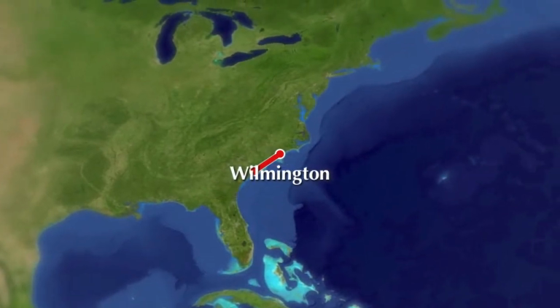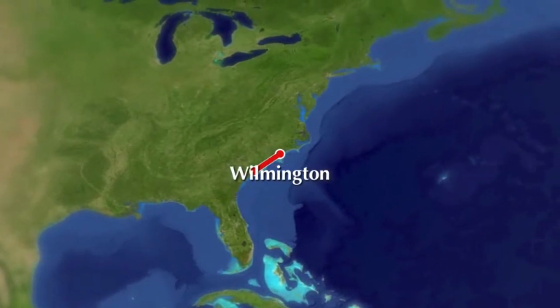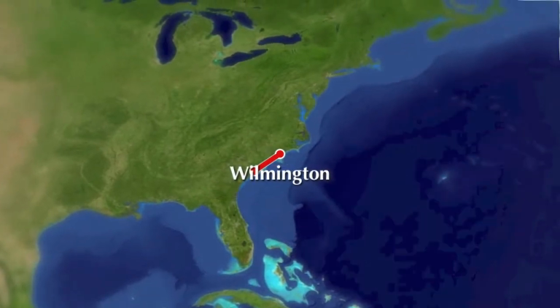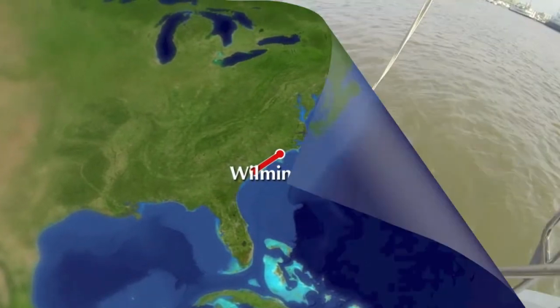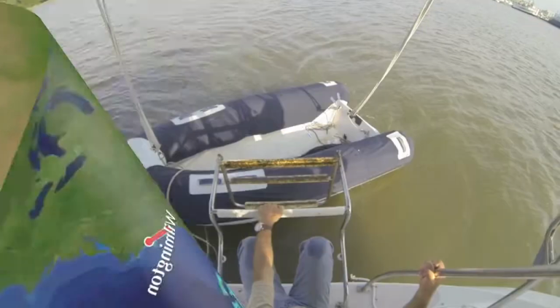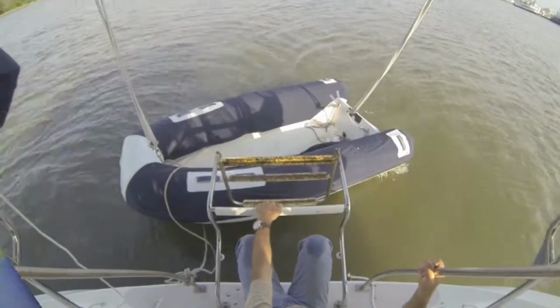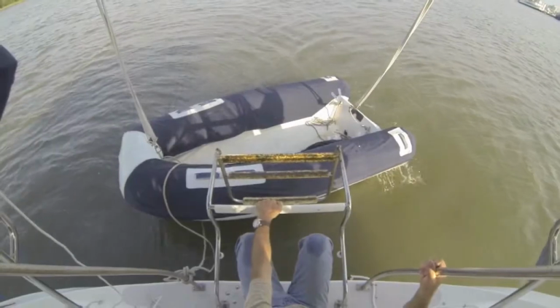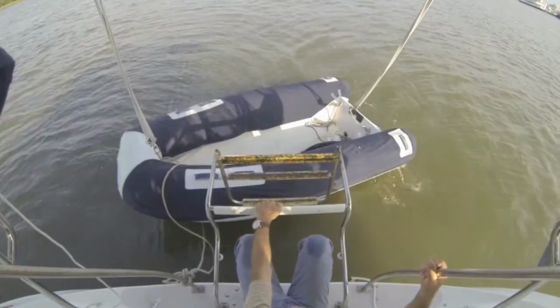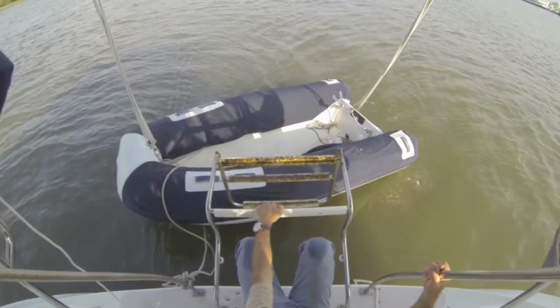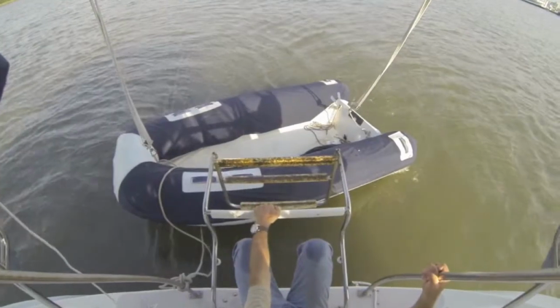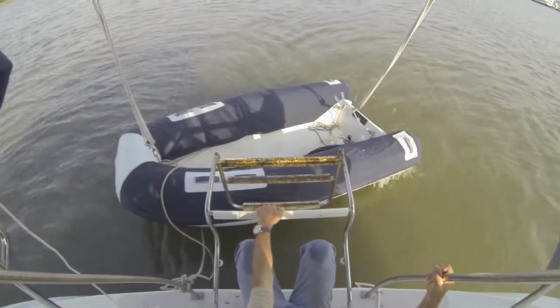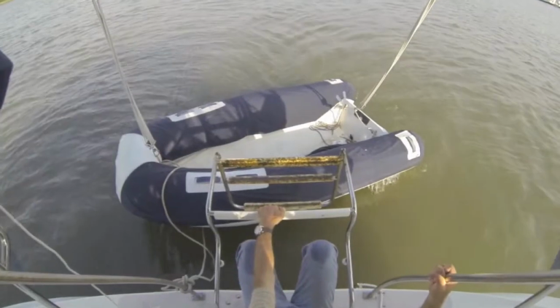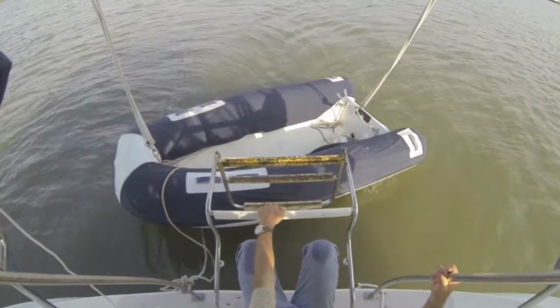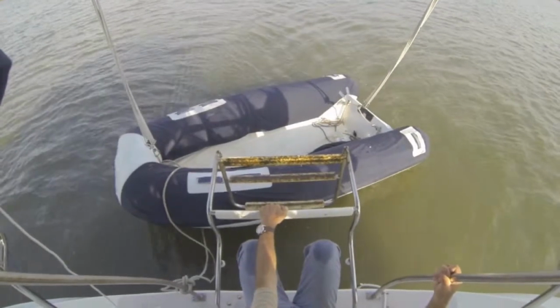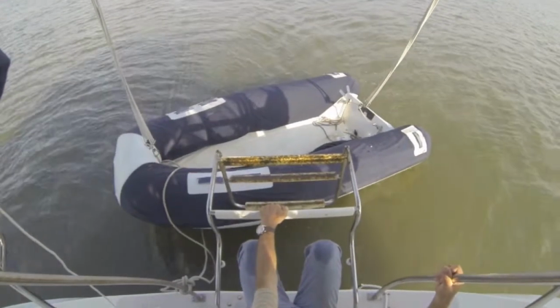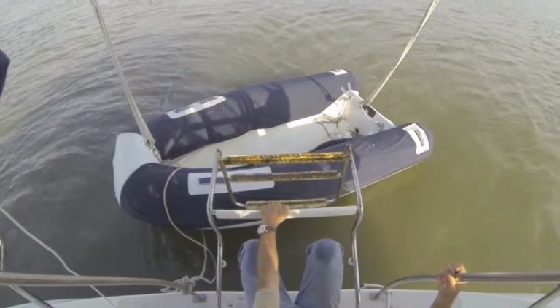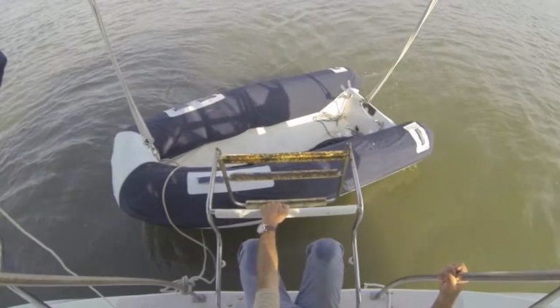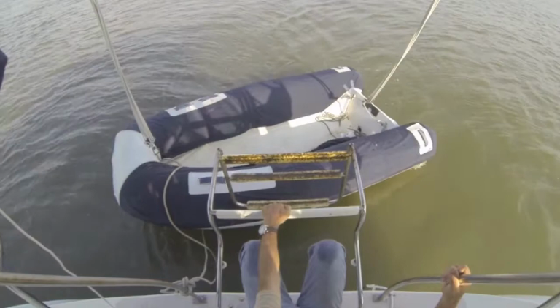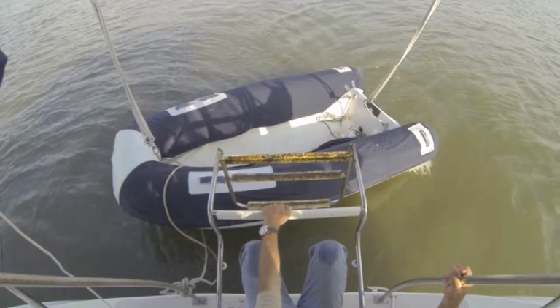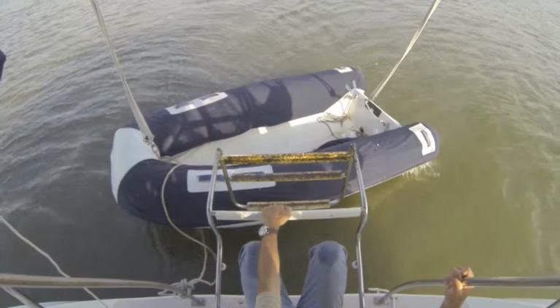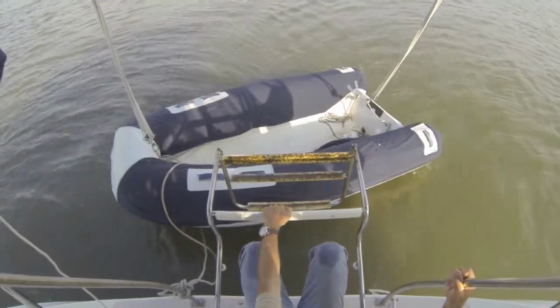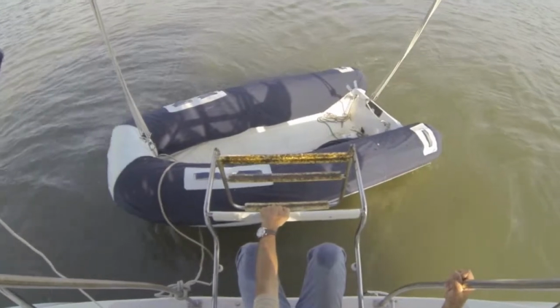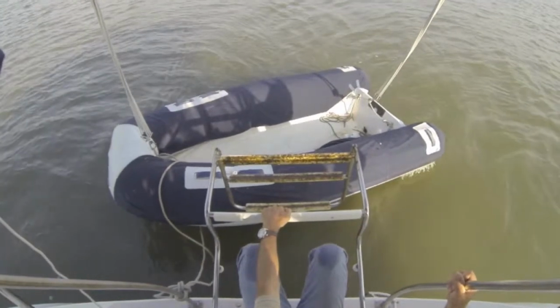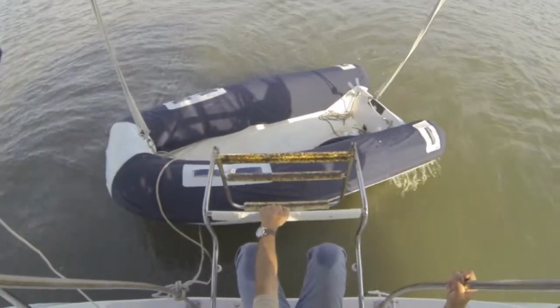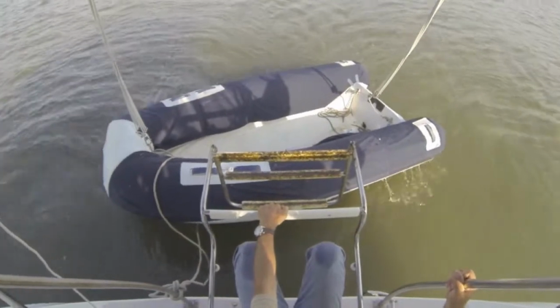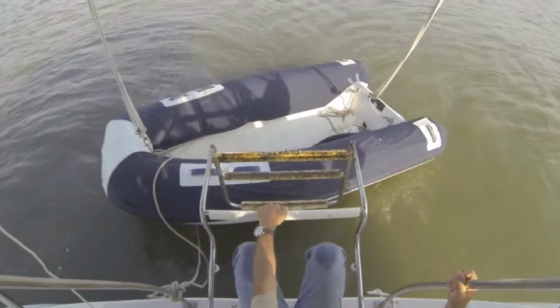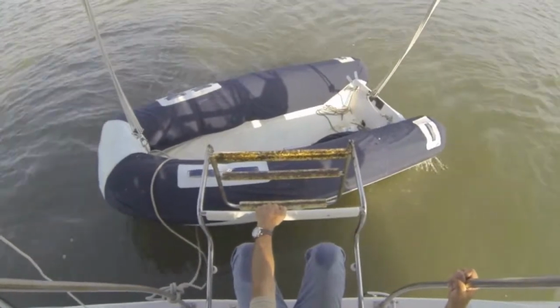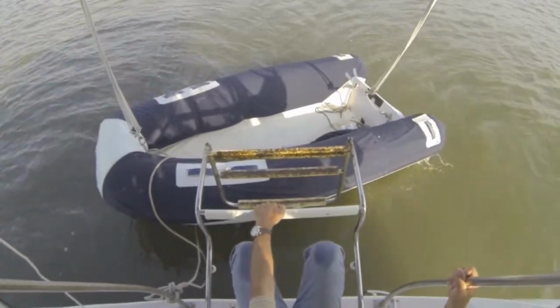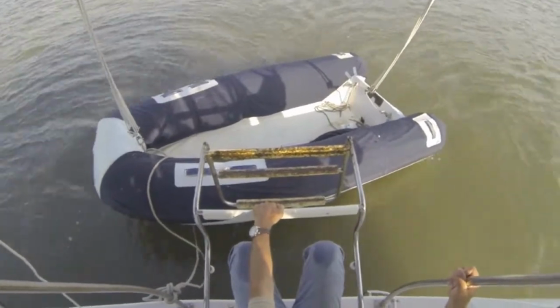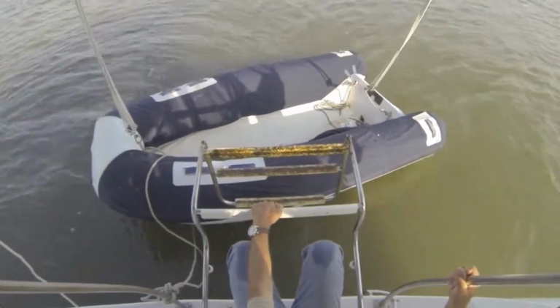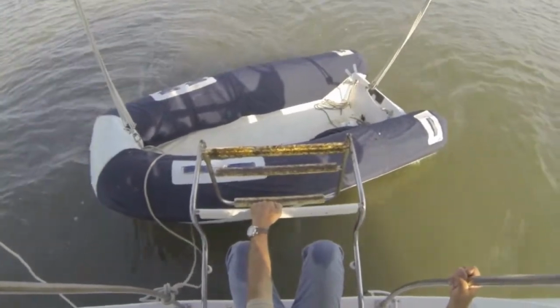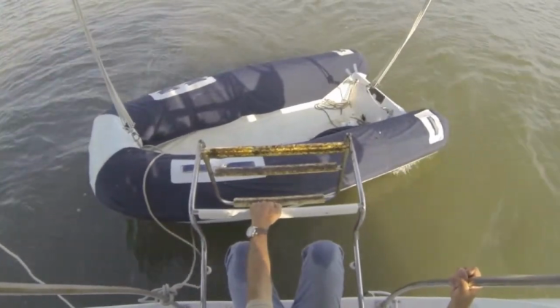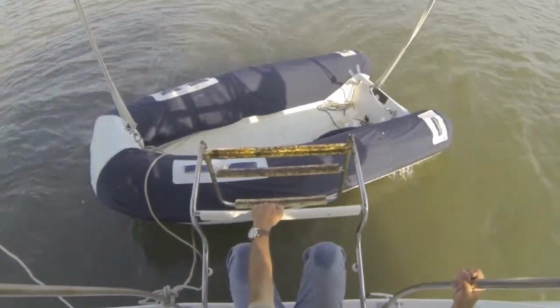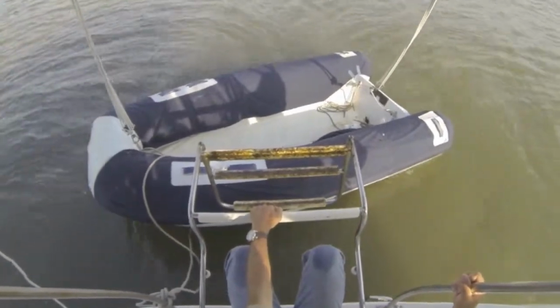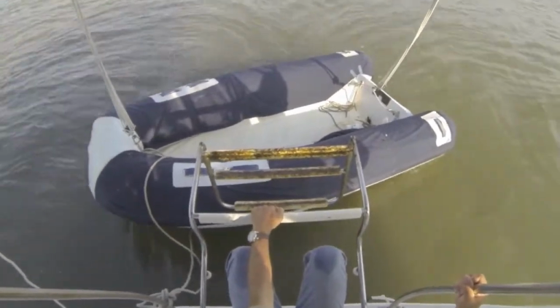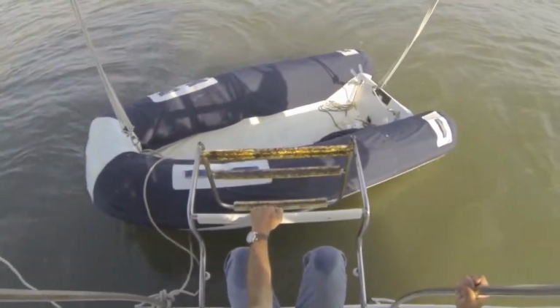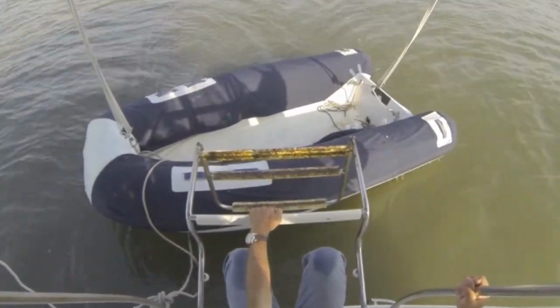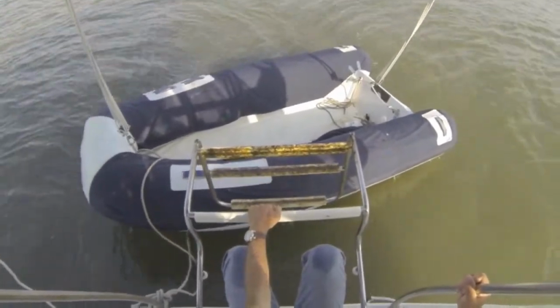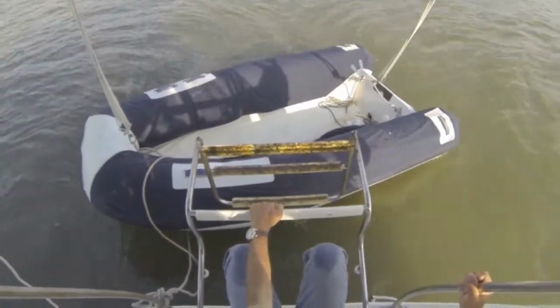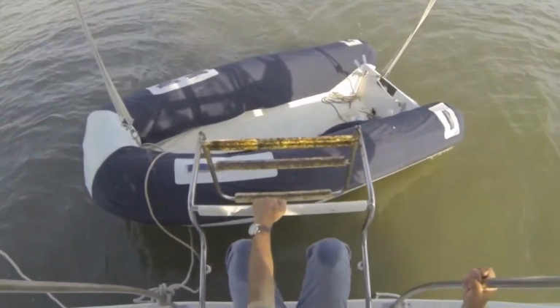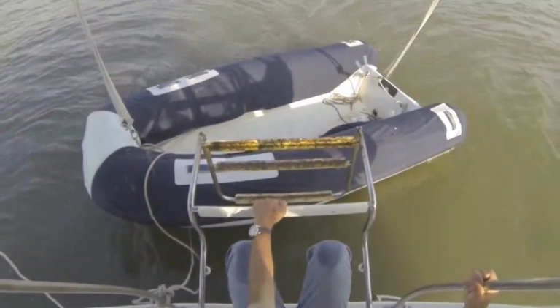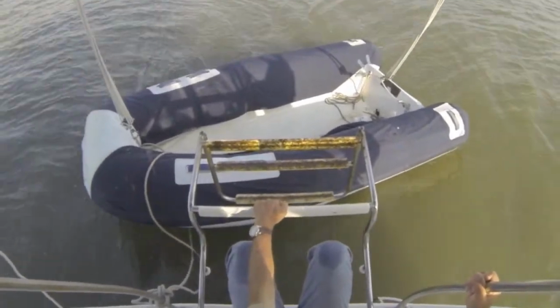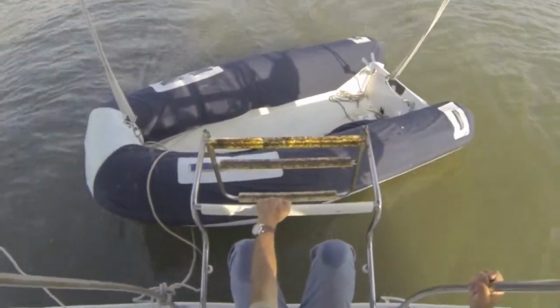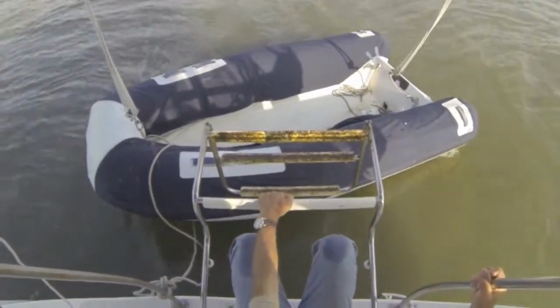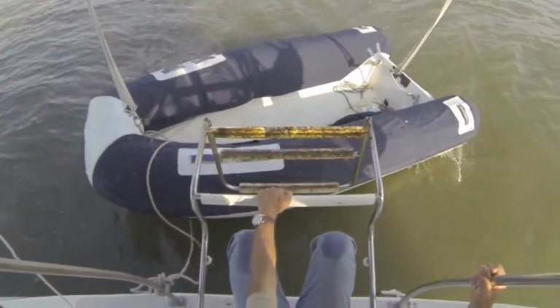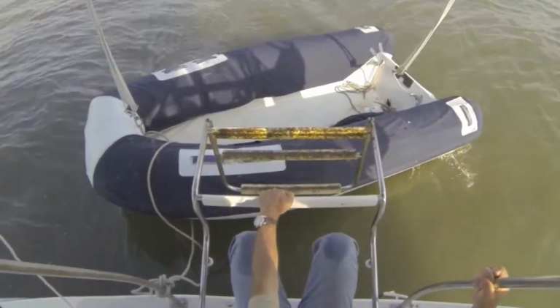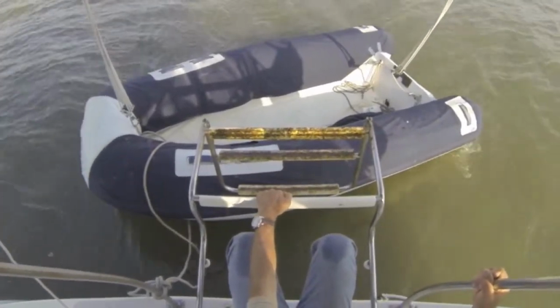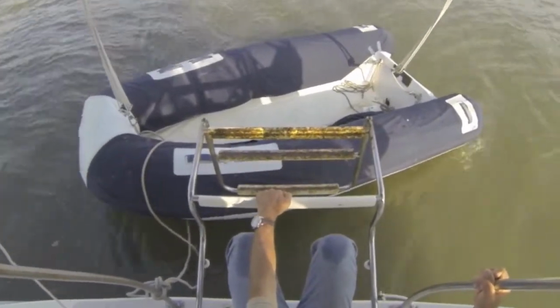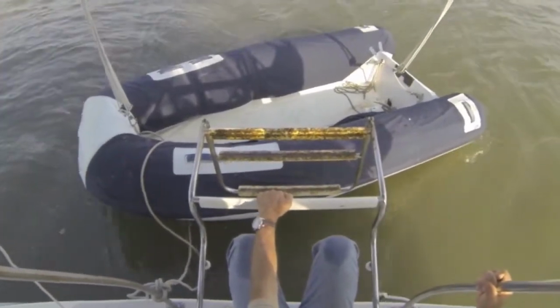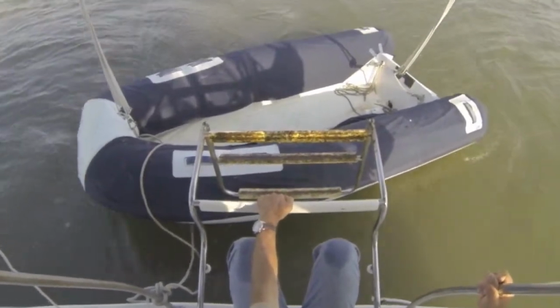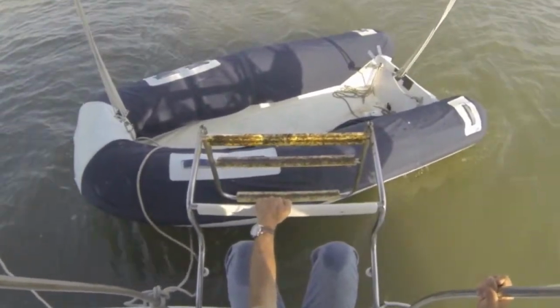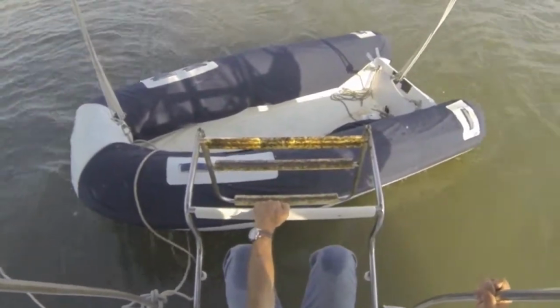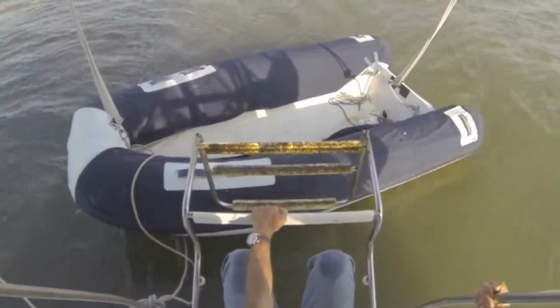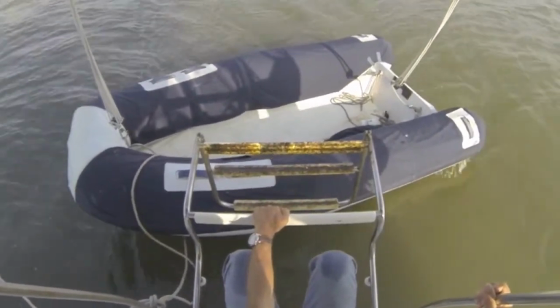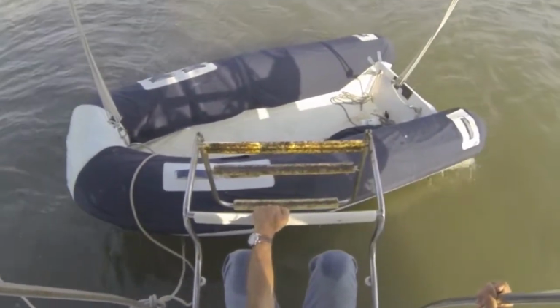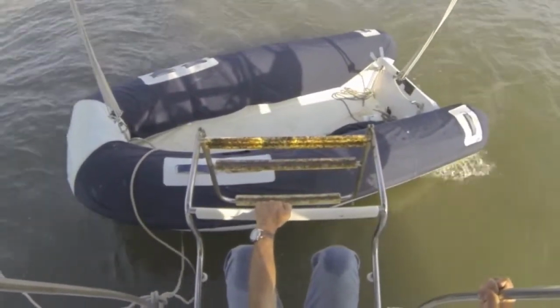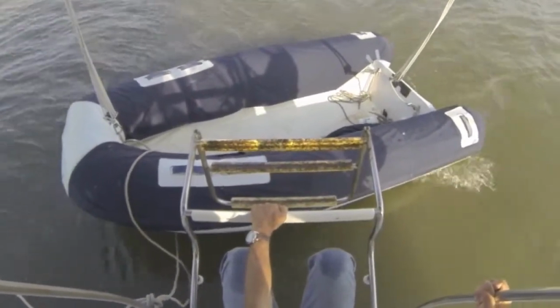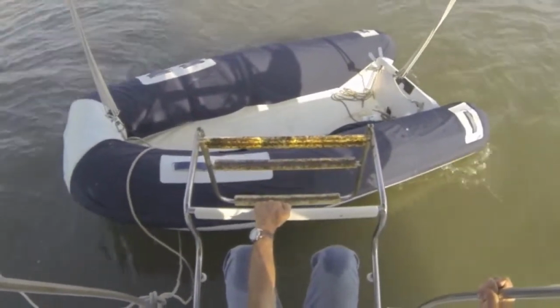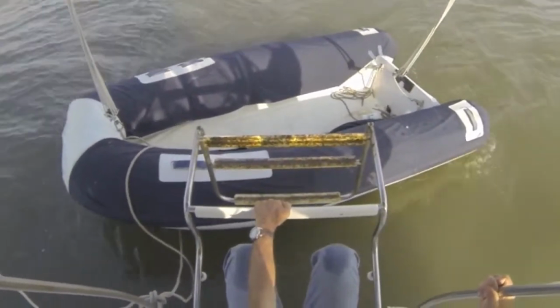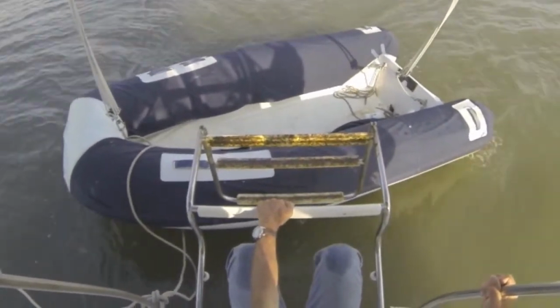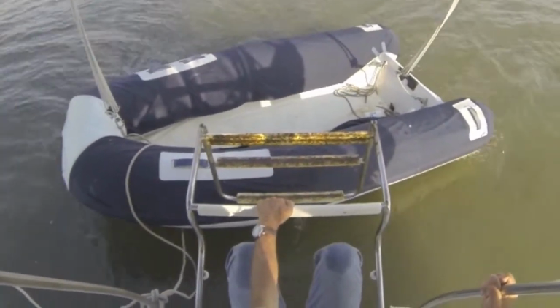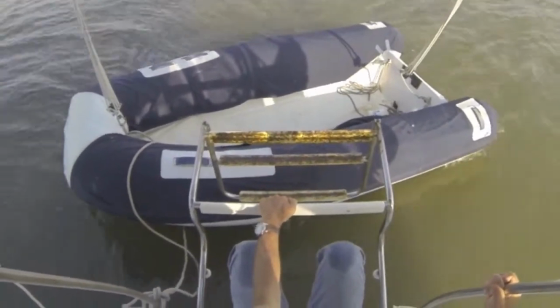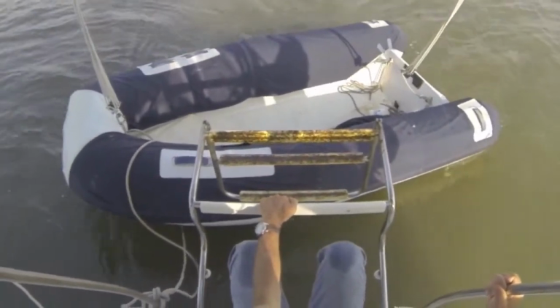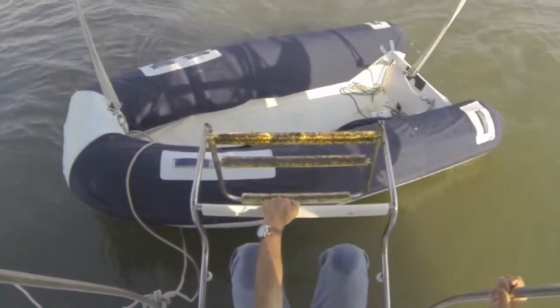We are ready to pull the dinghy up and head out again. We pulled up the ladder and this is what we found — yuck.